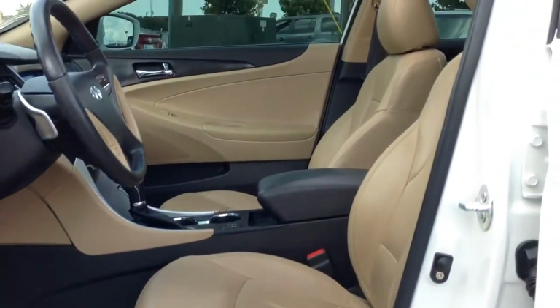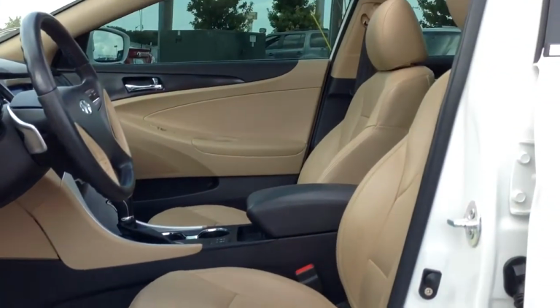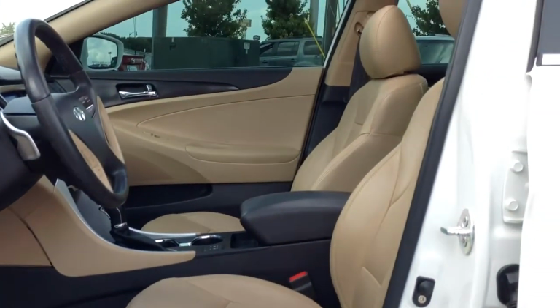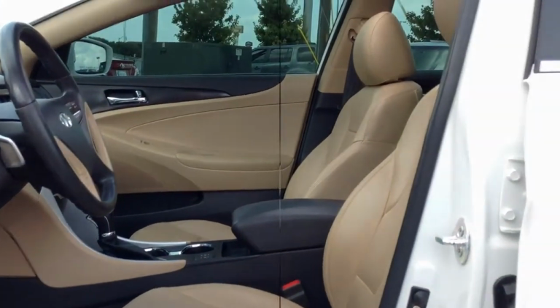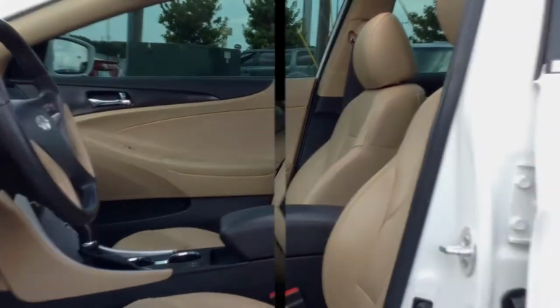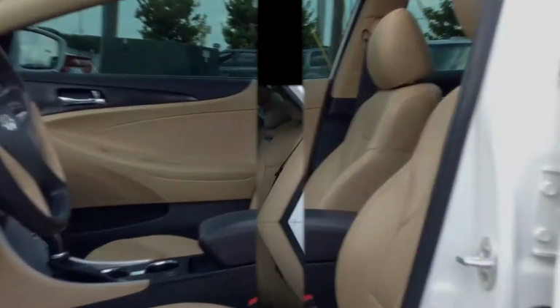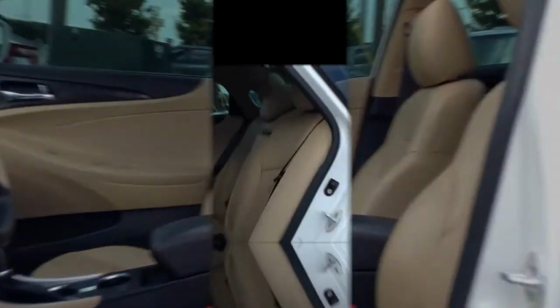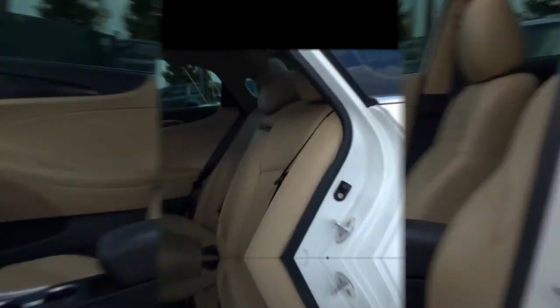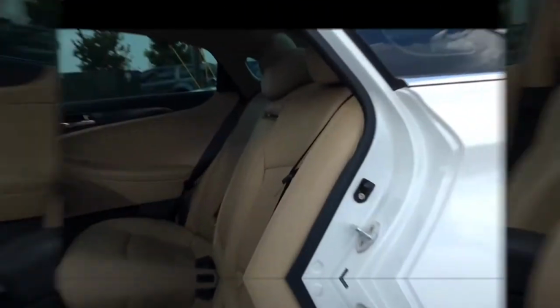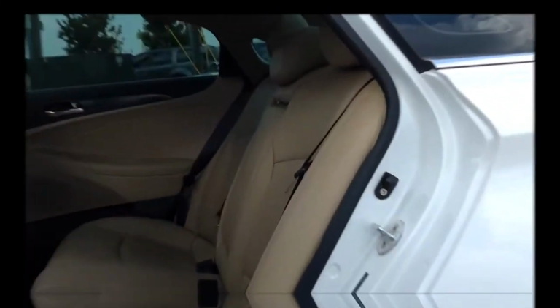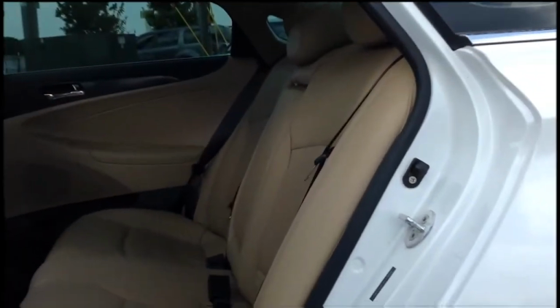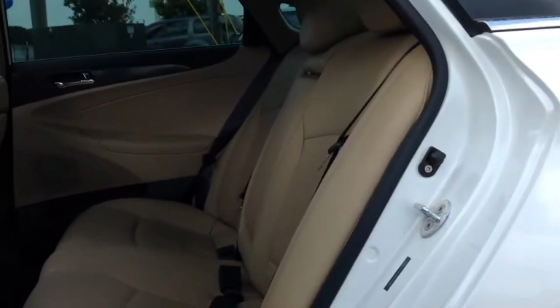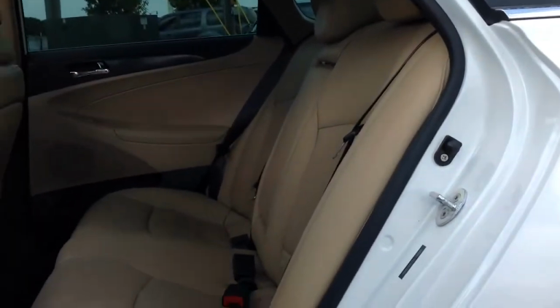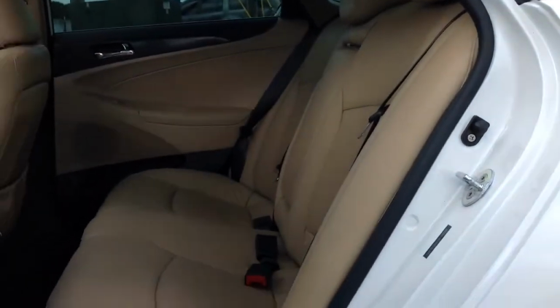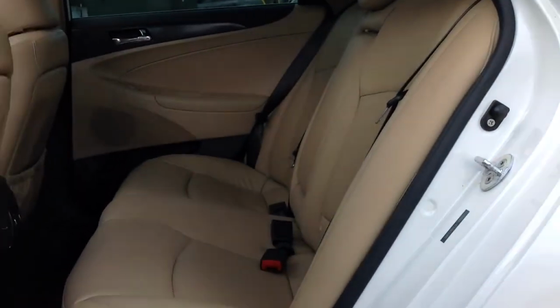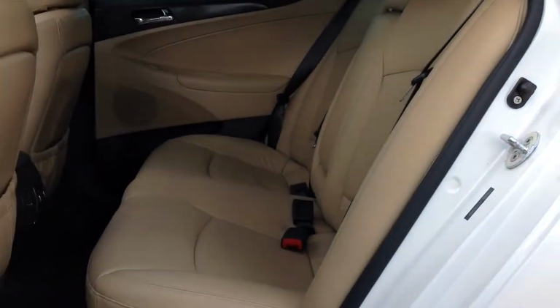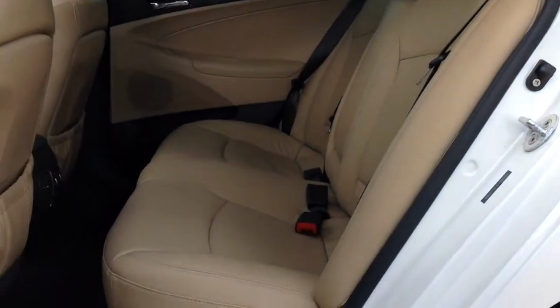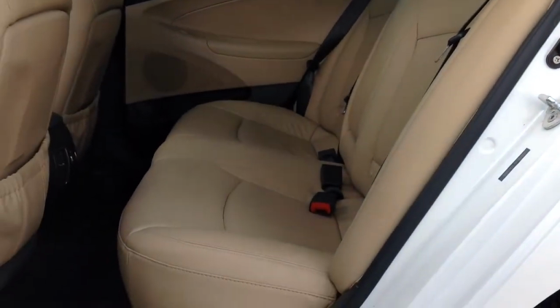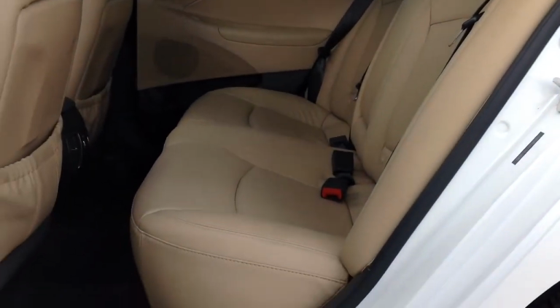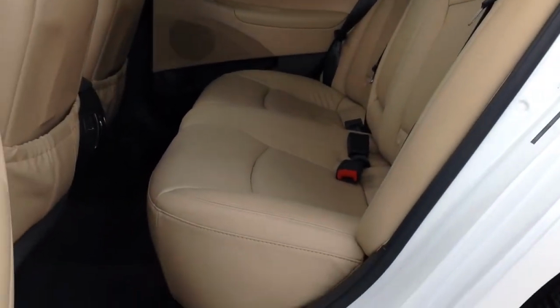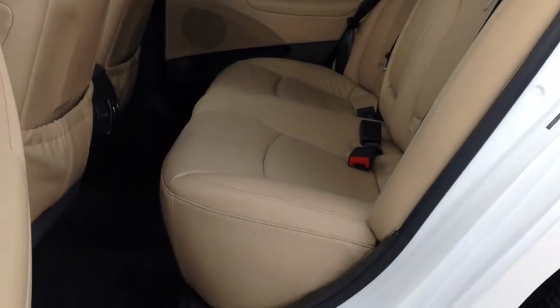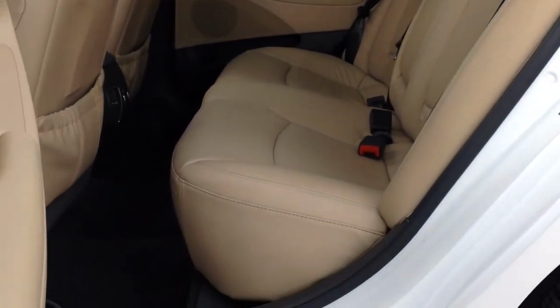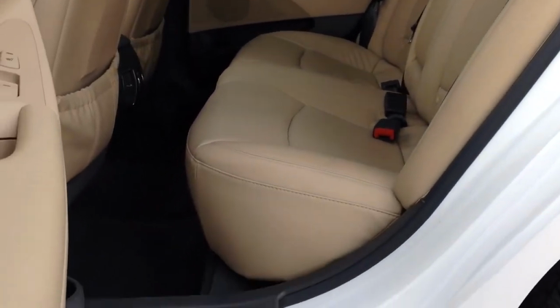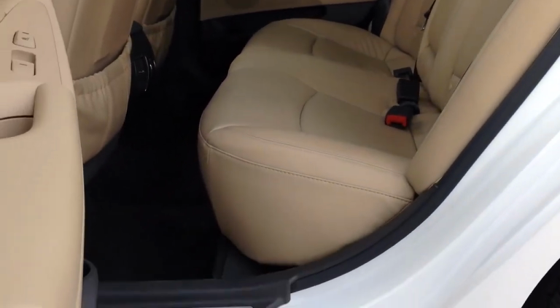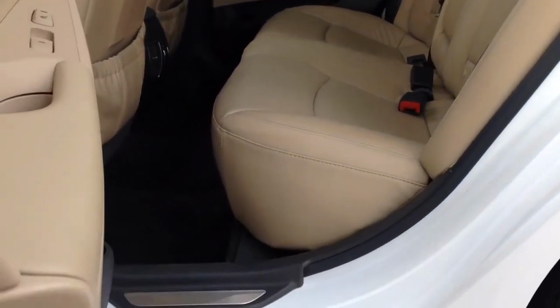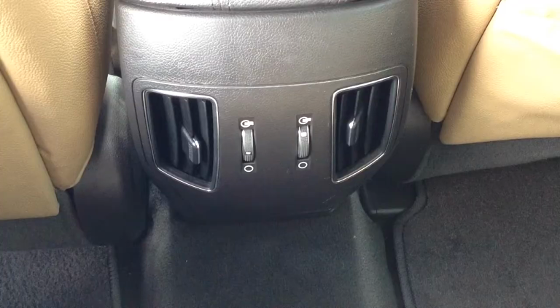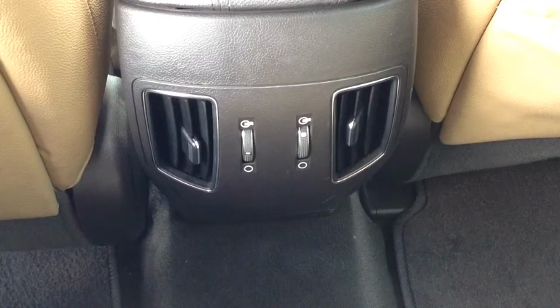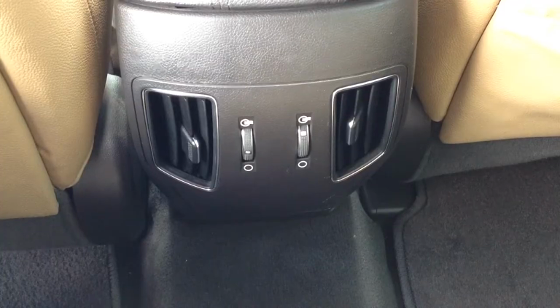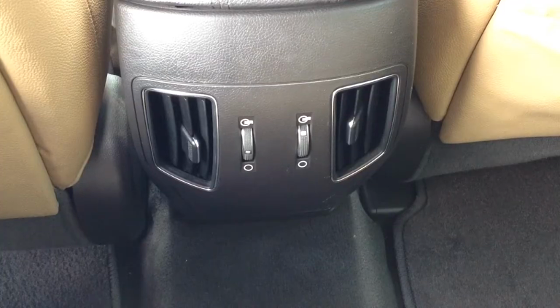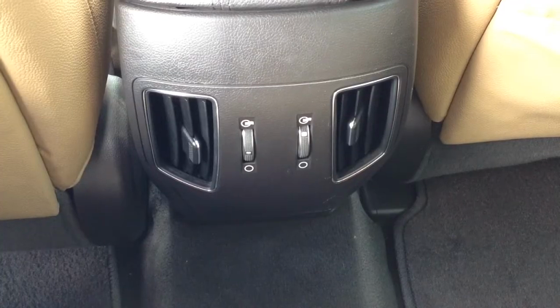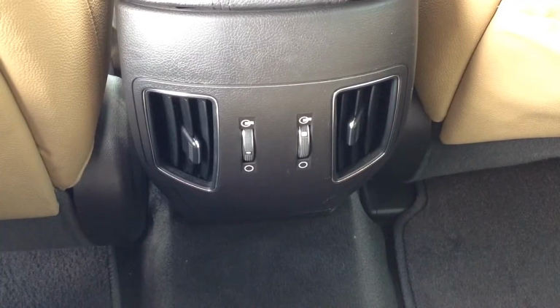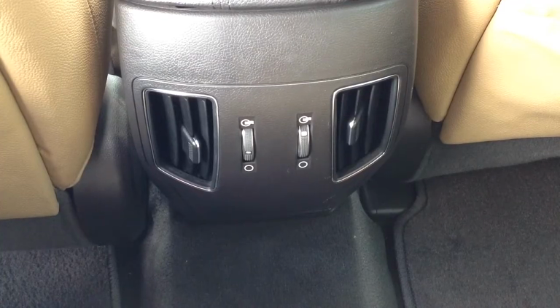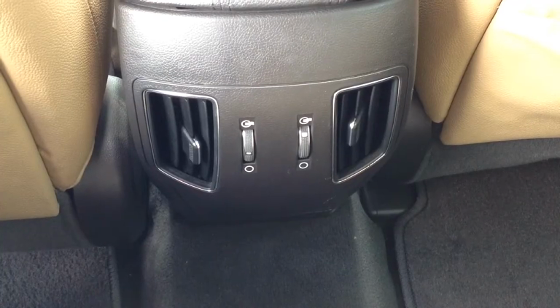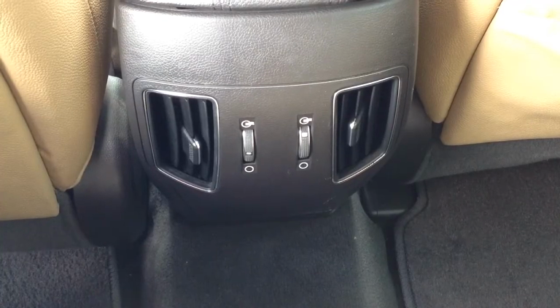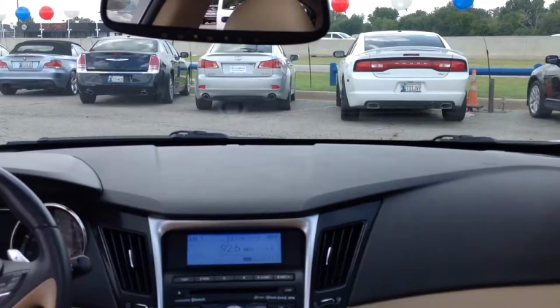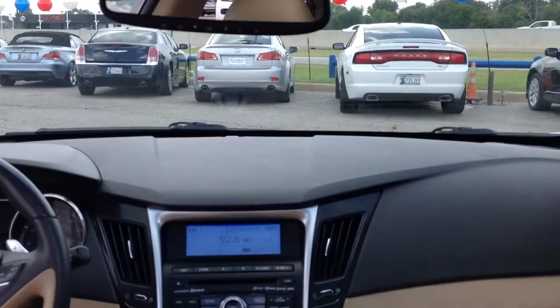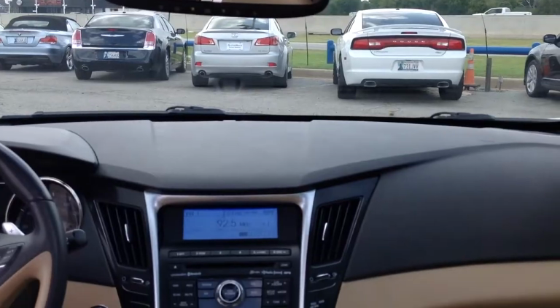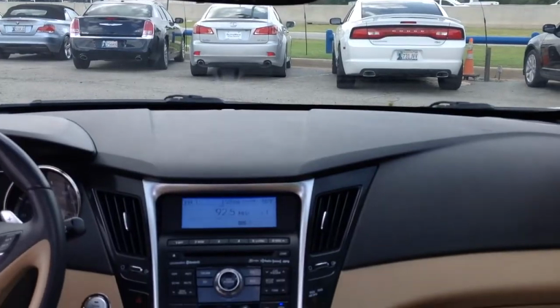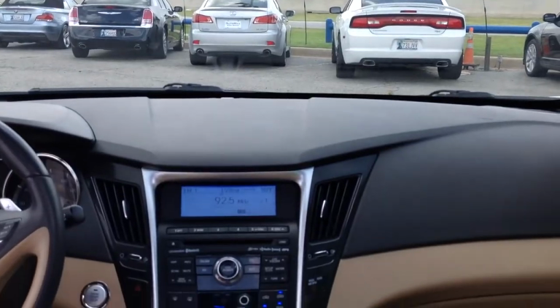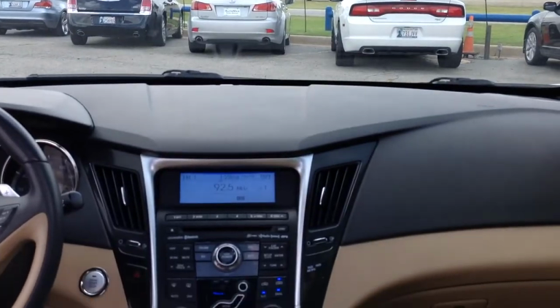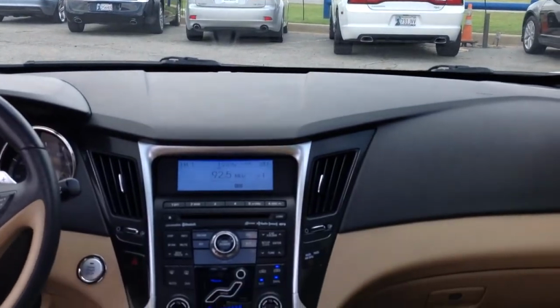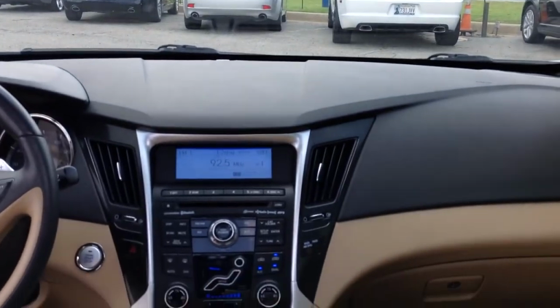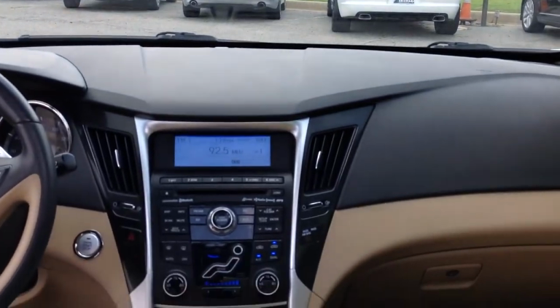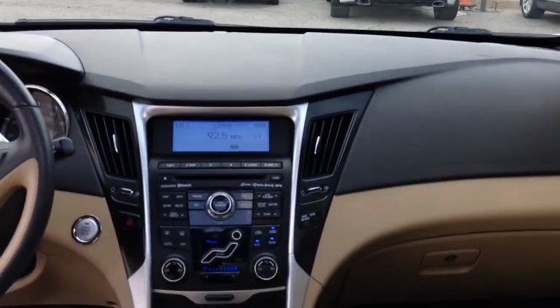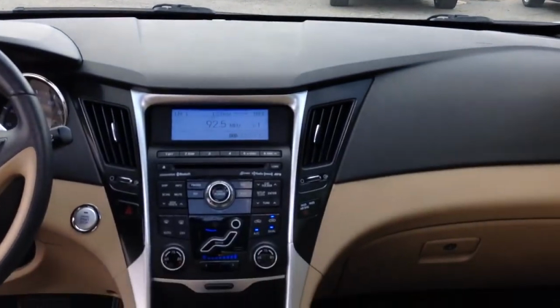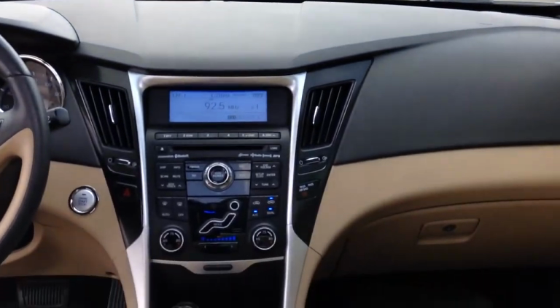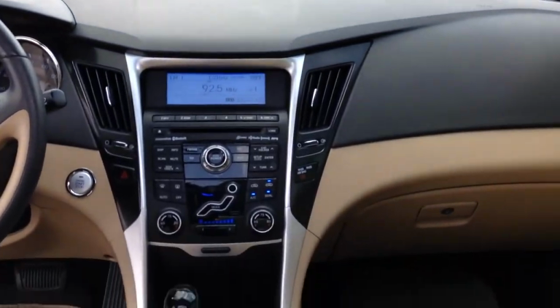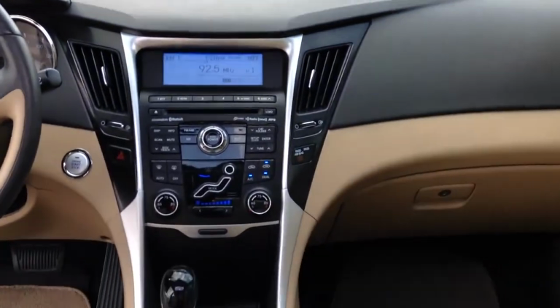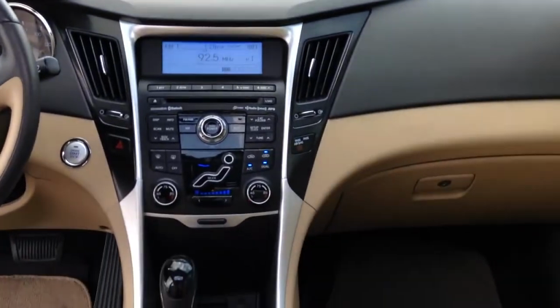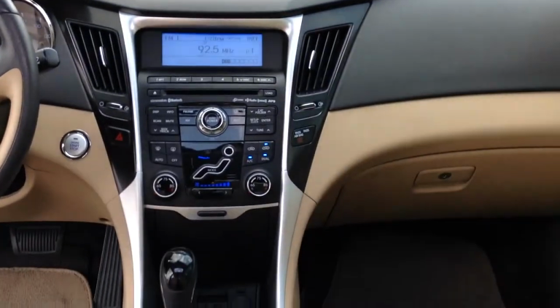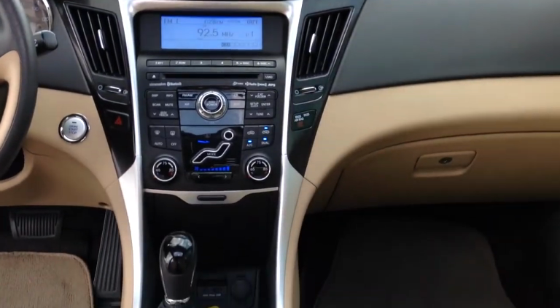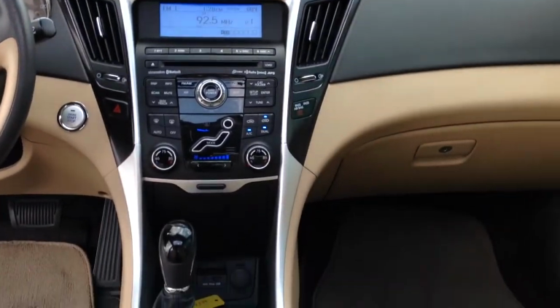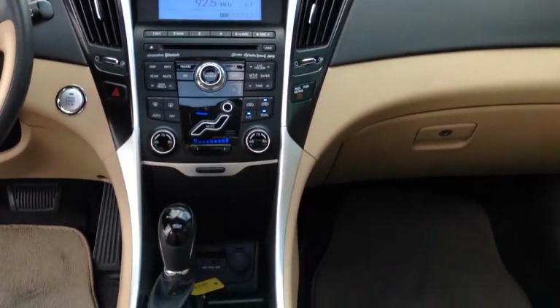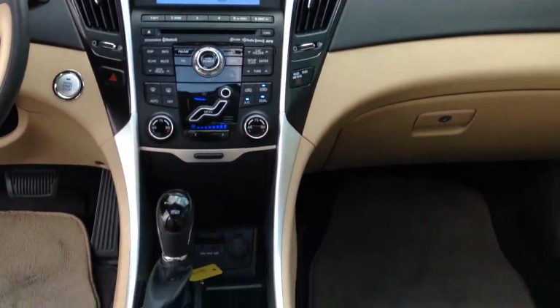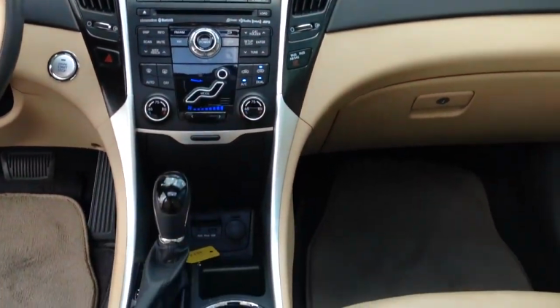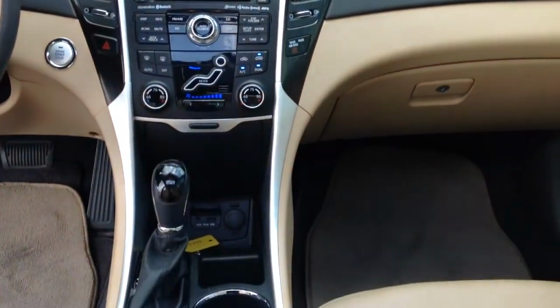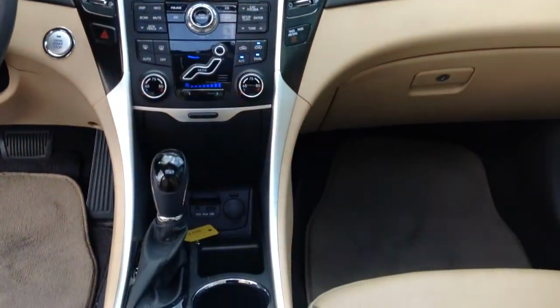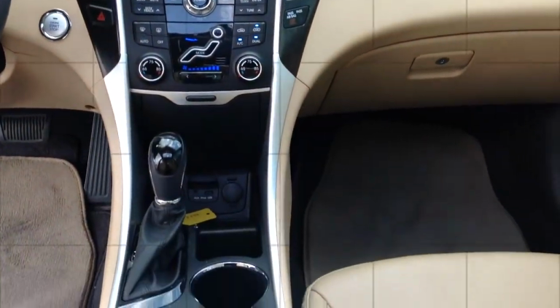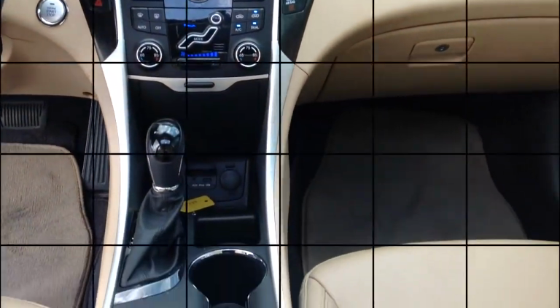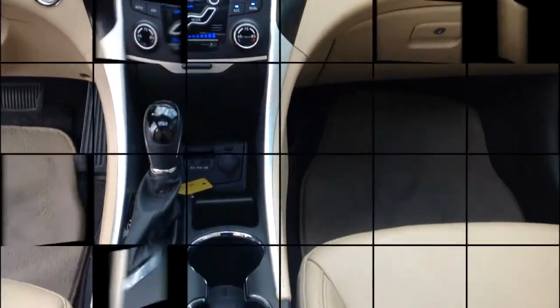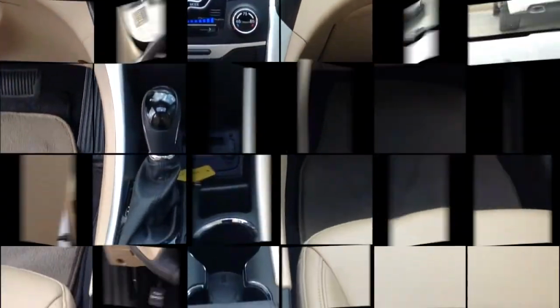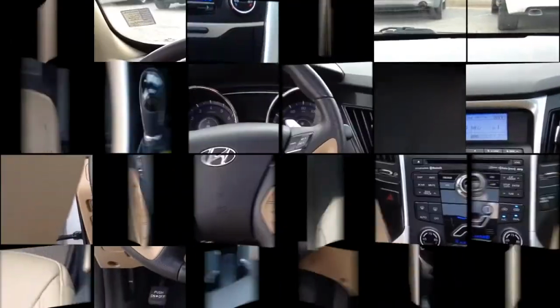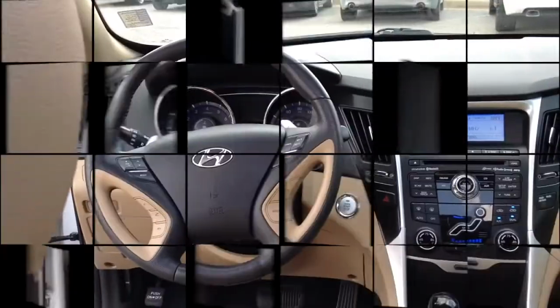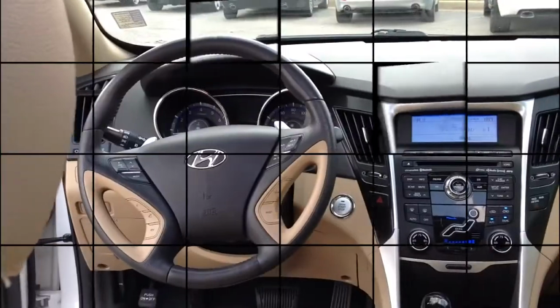a moonroof, satellite radio with premium sound, Bluetooth, keyless entry and start, and child safety locks.